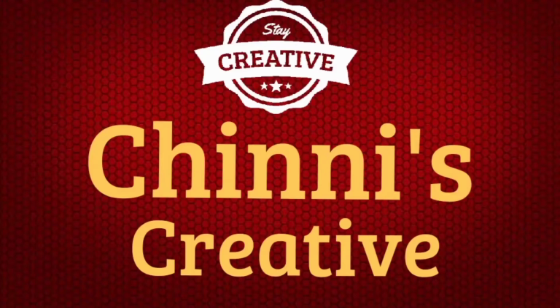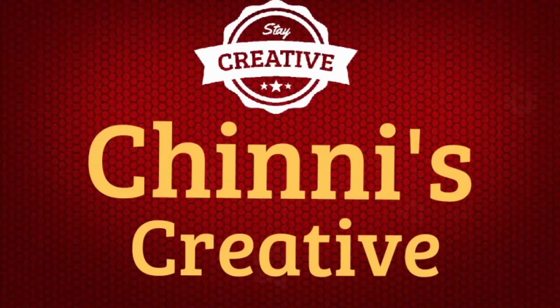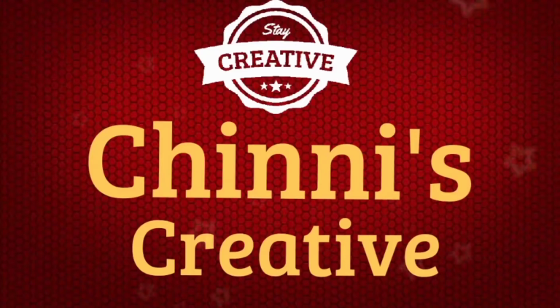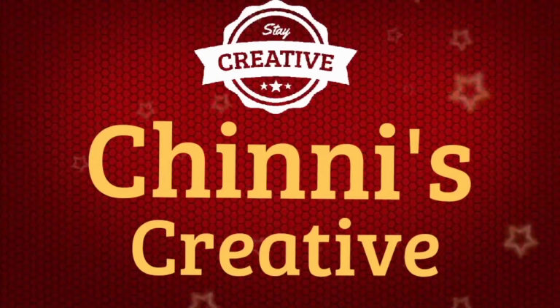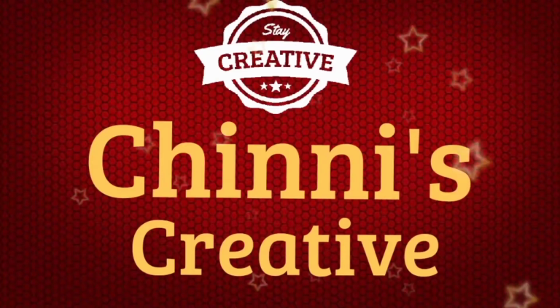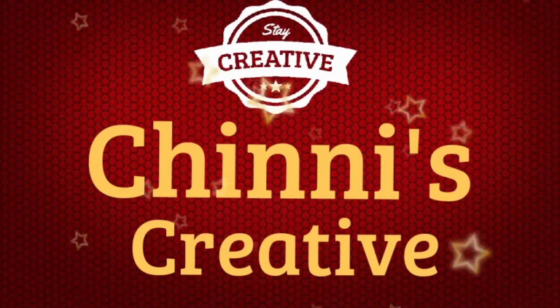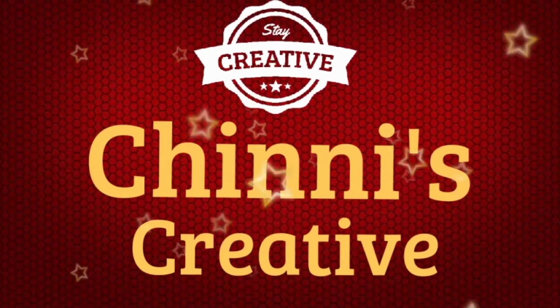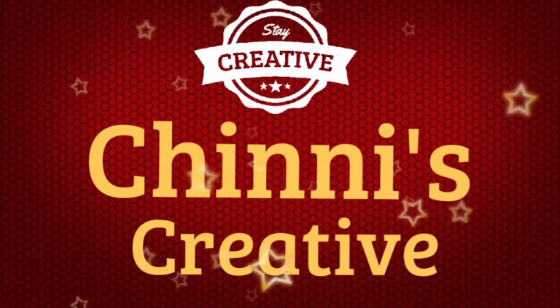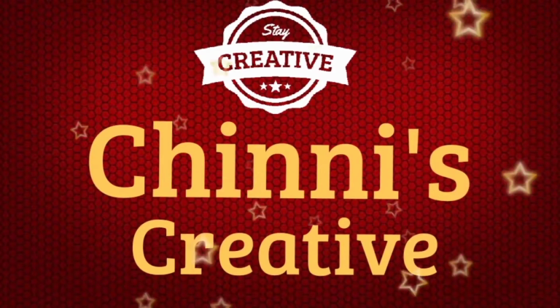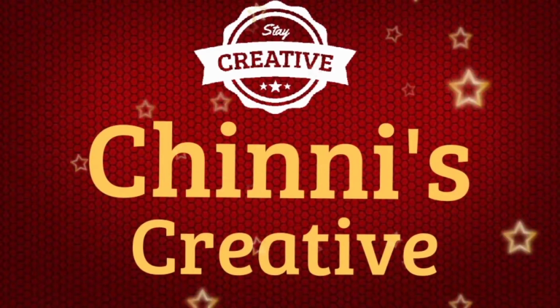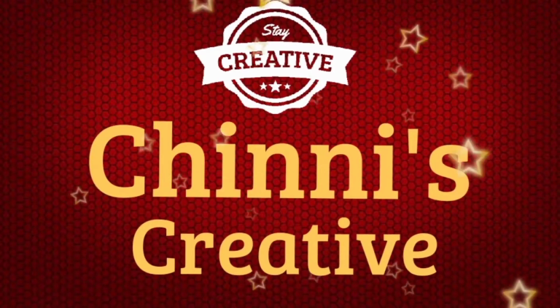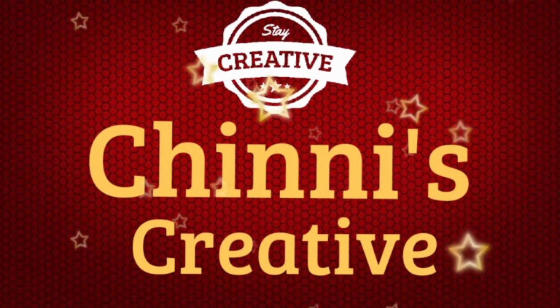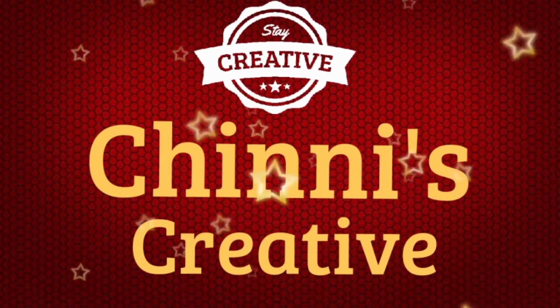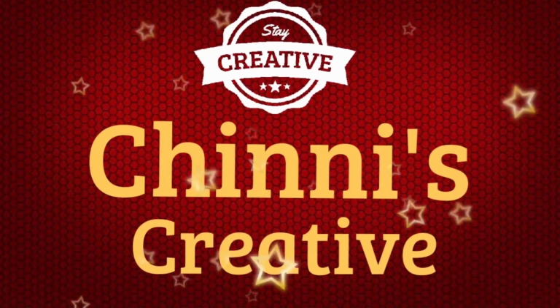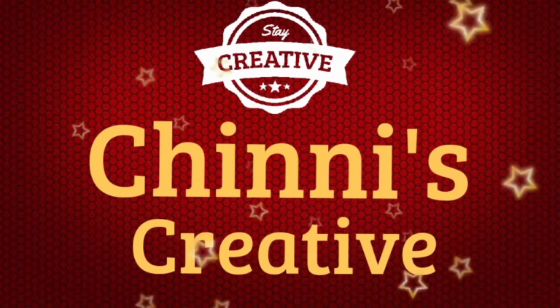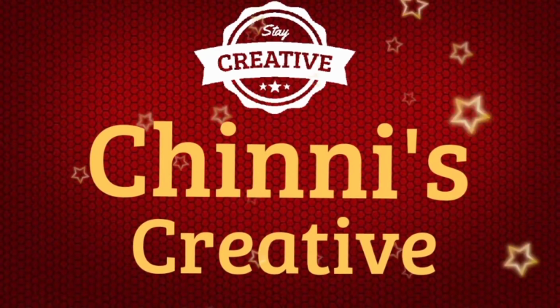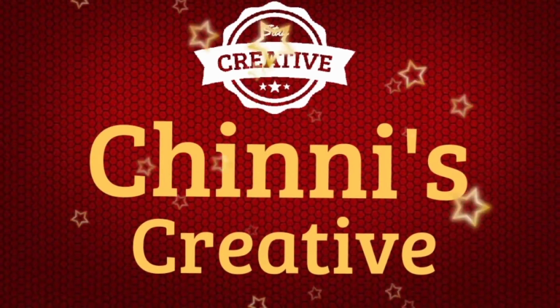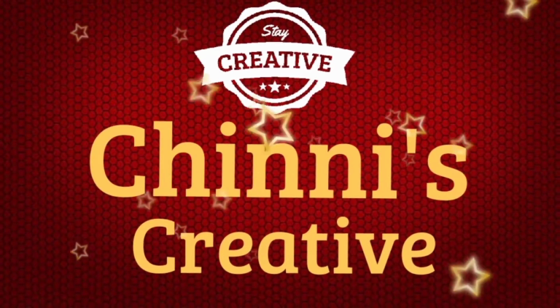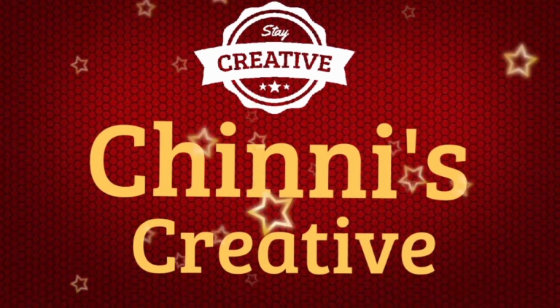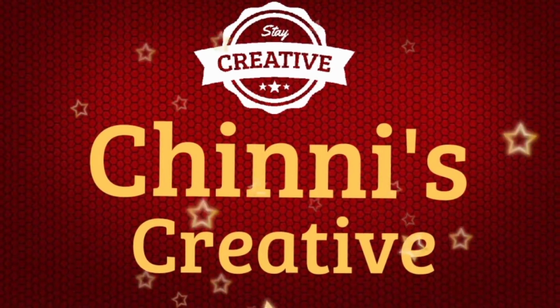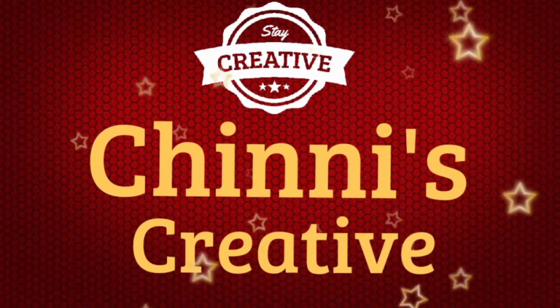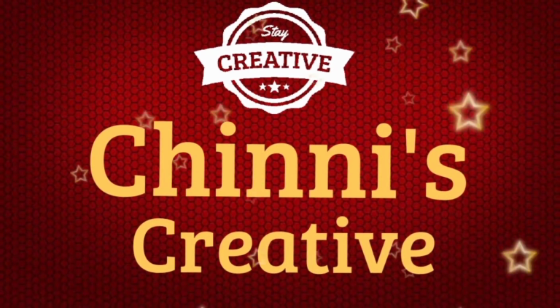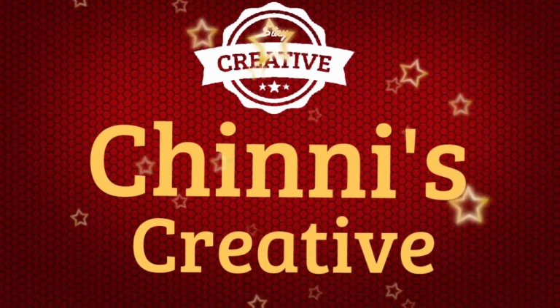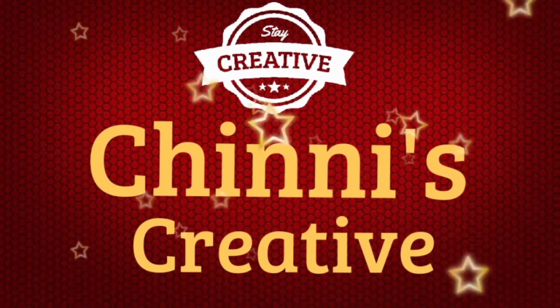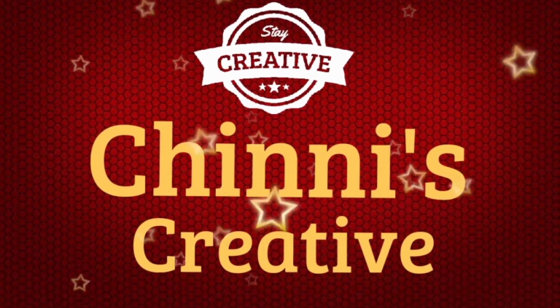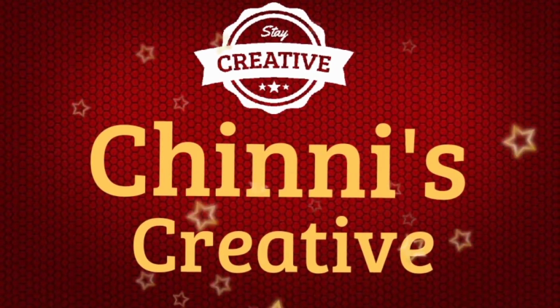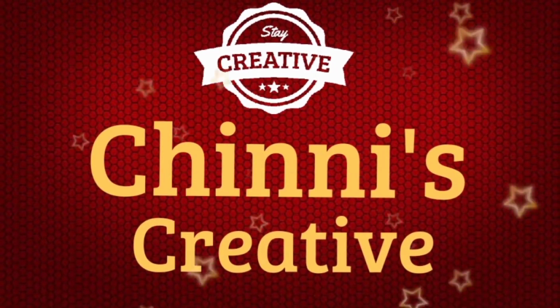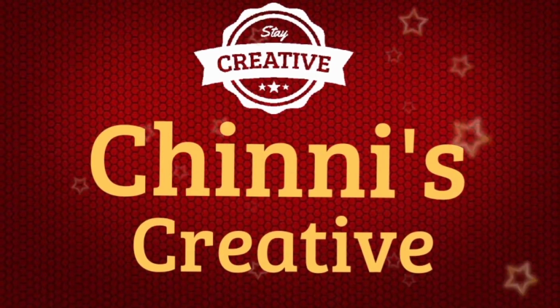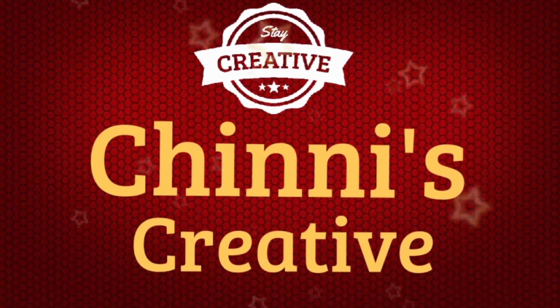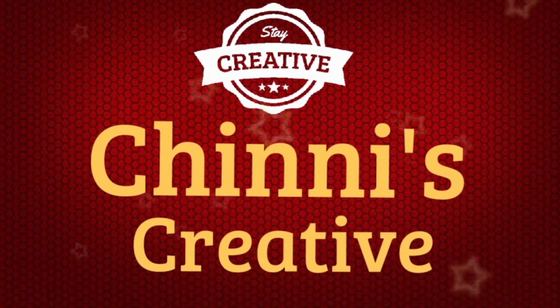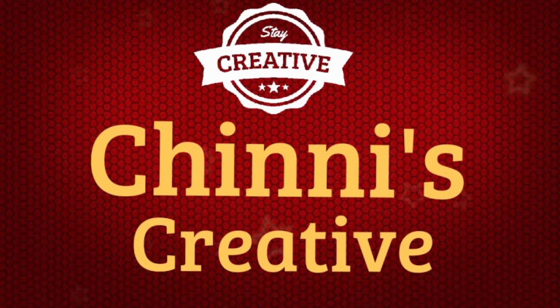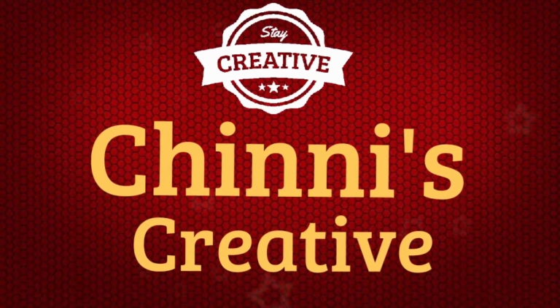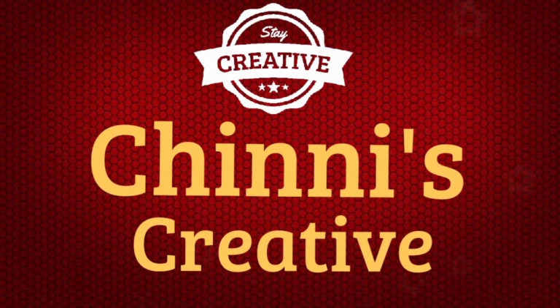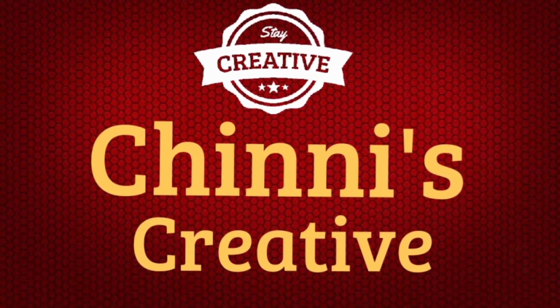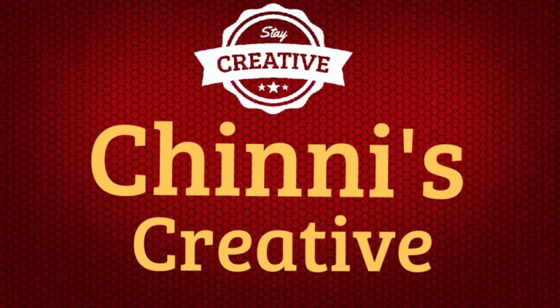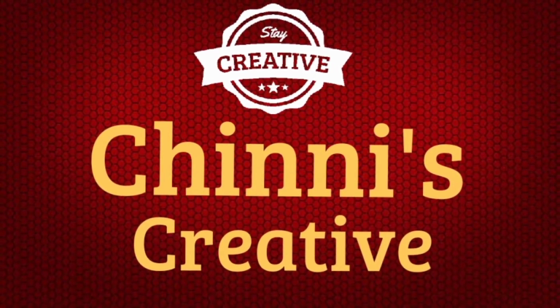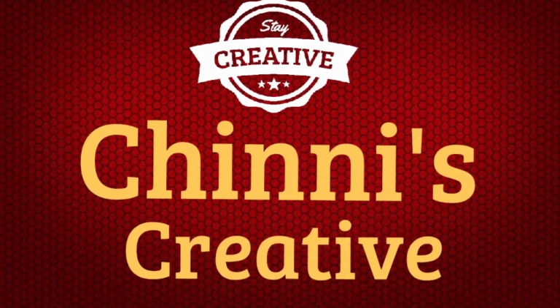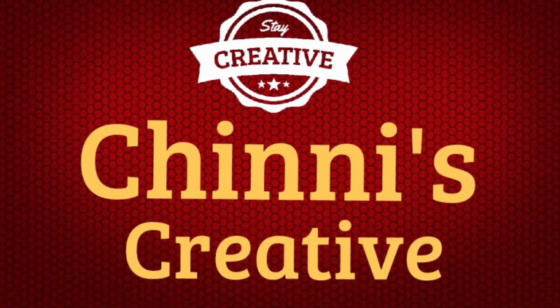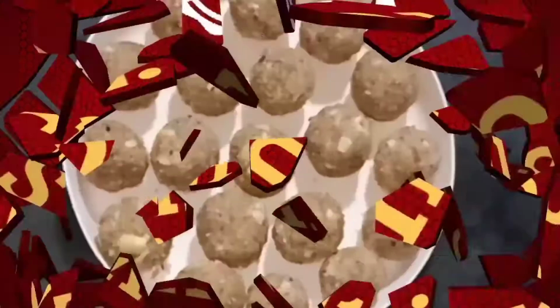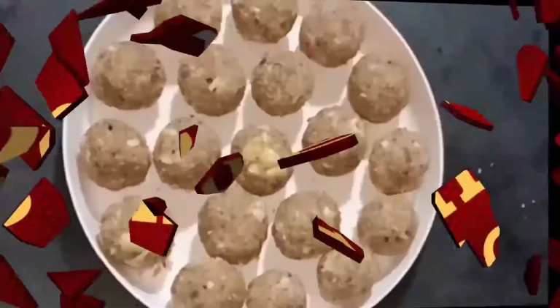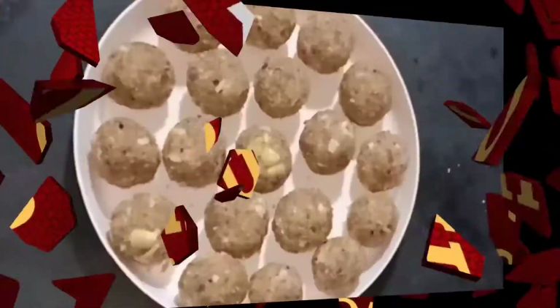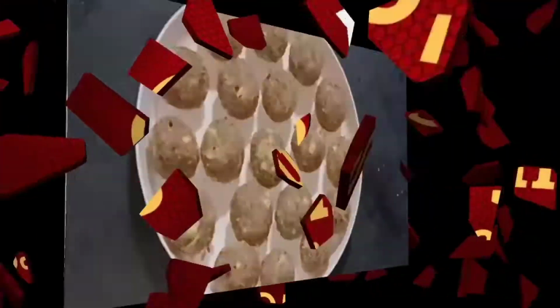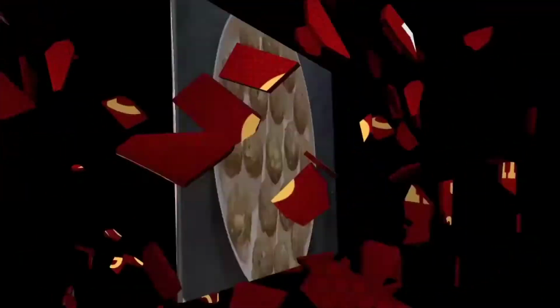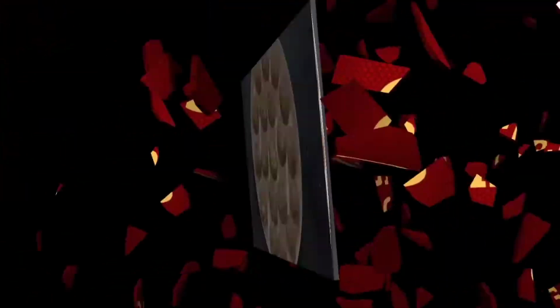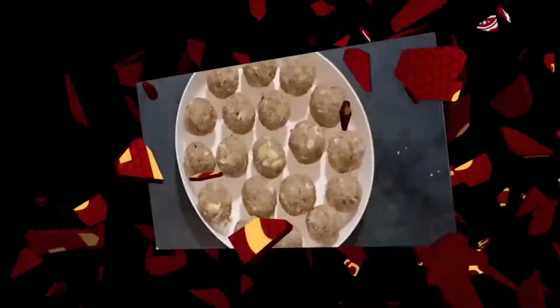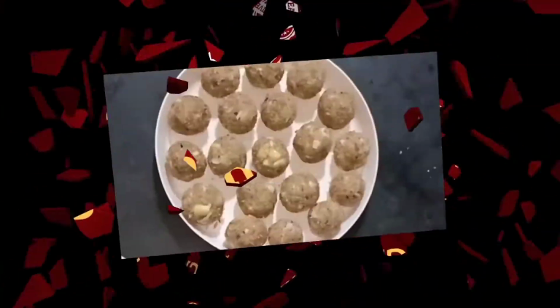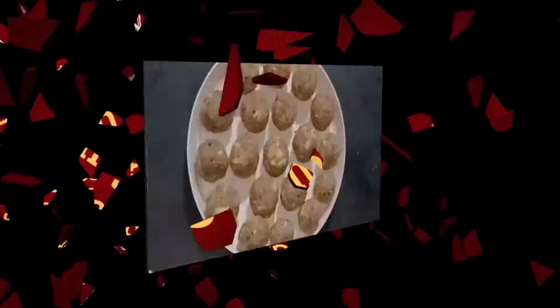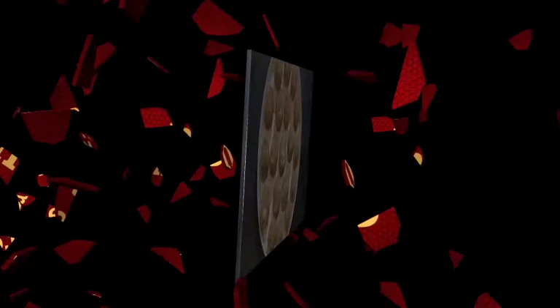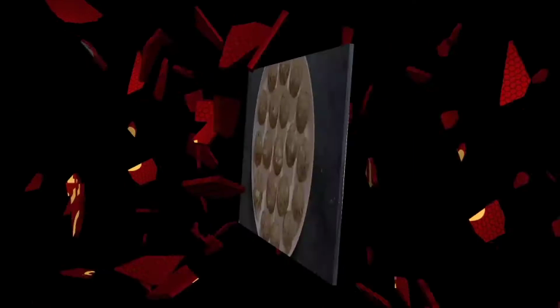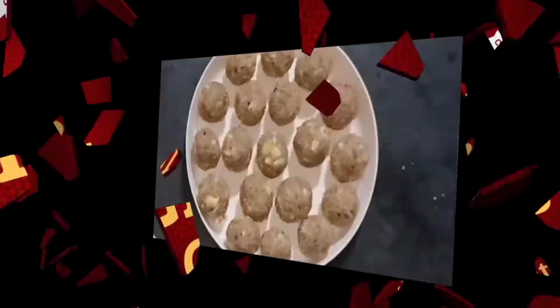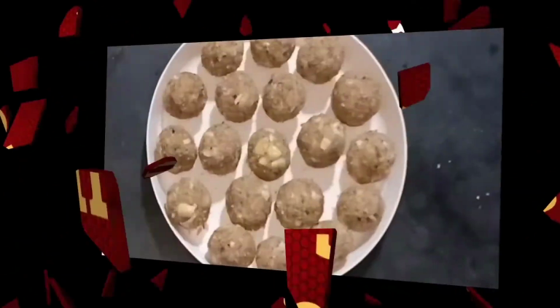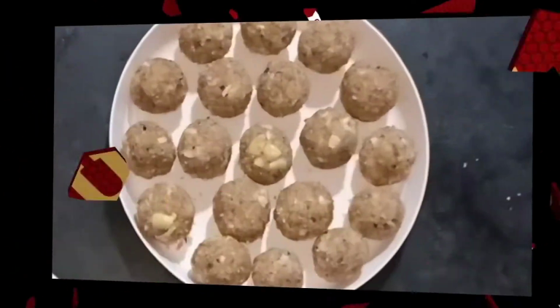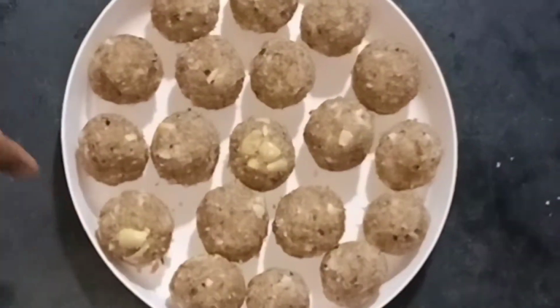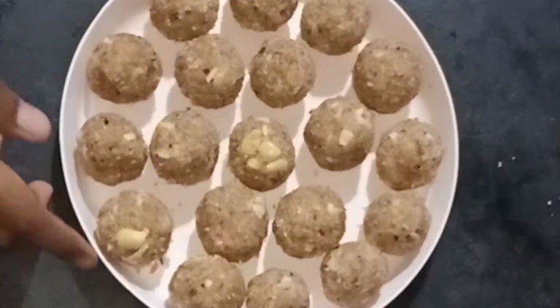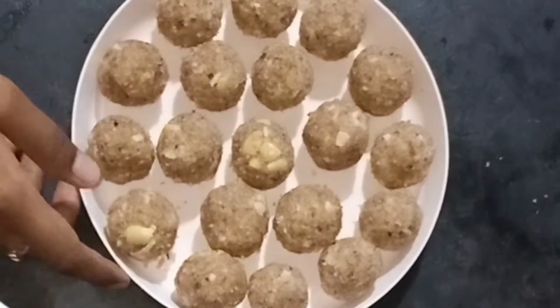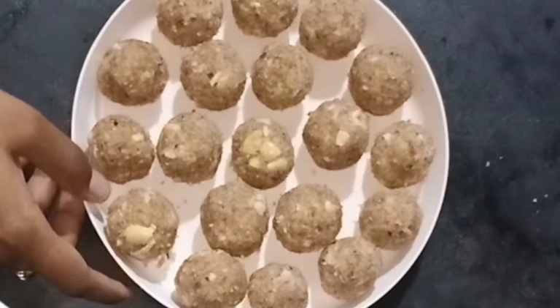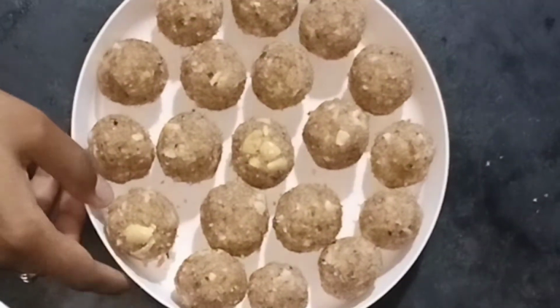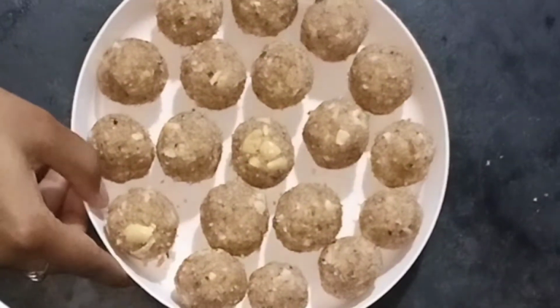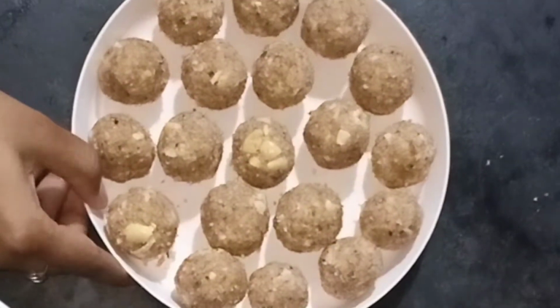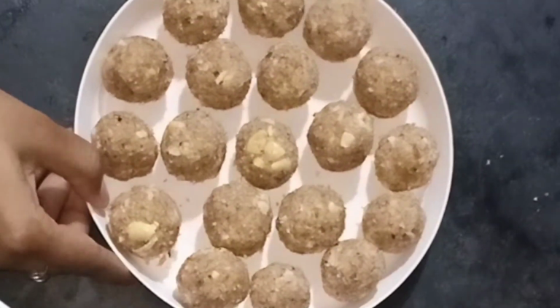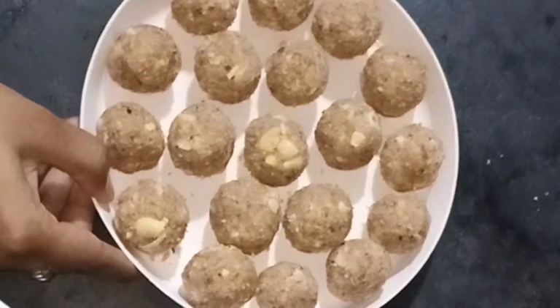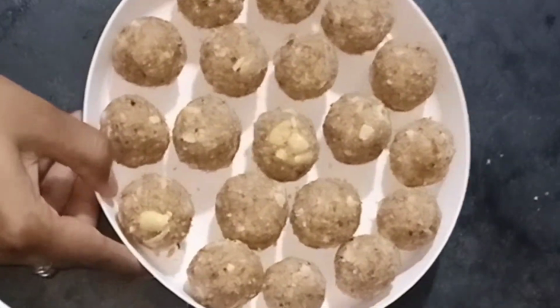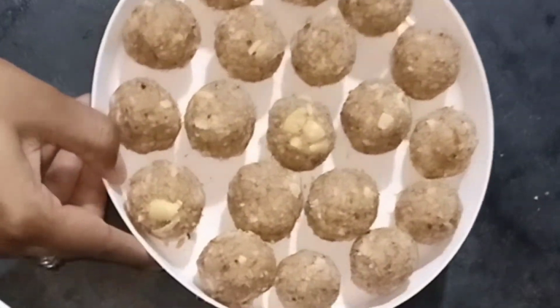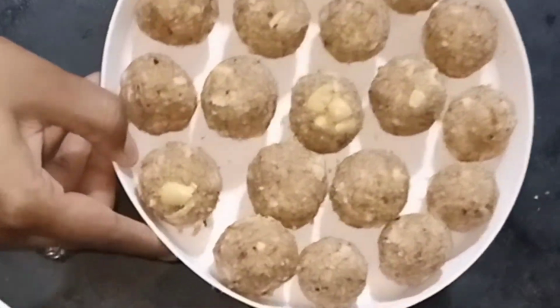Hello viewers, welcome back to my channel. Today, we have a special recipe that has a lot of taste.